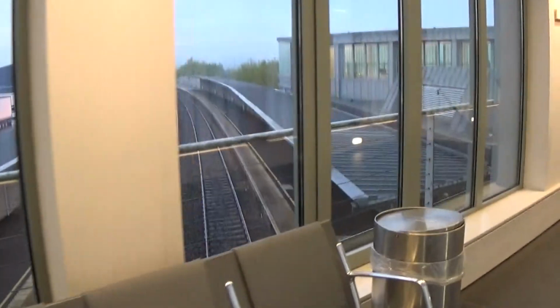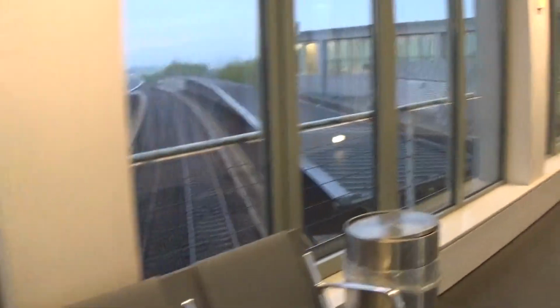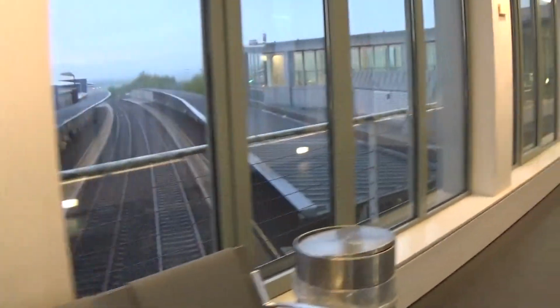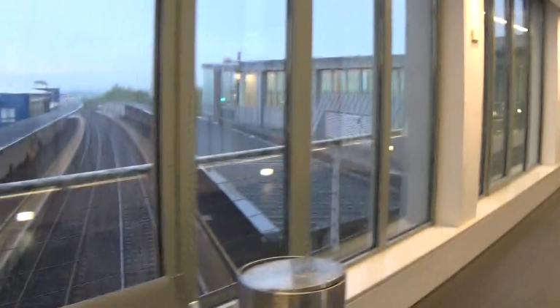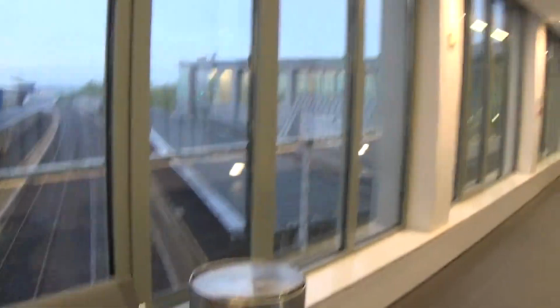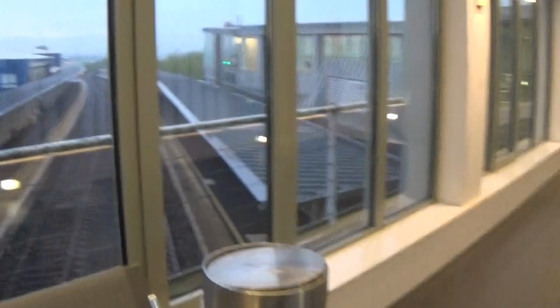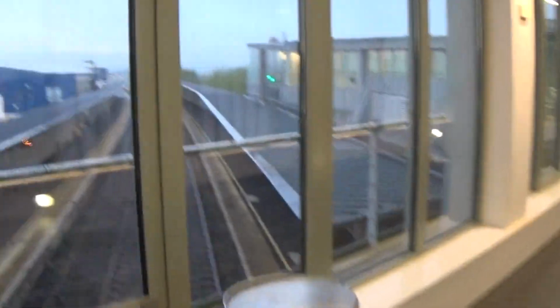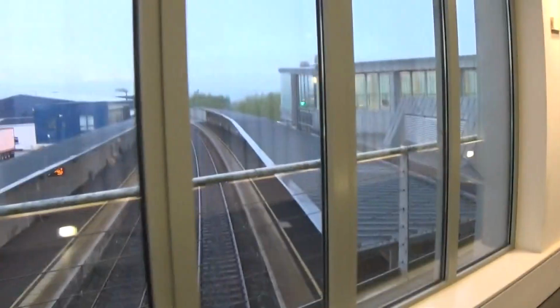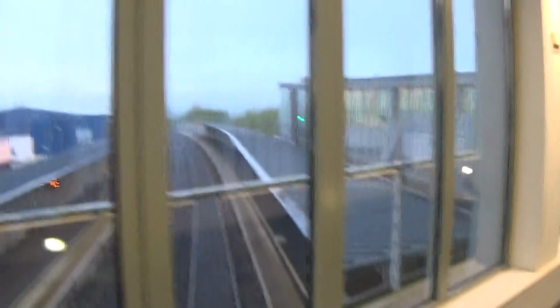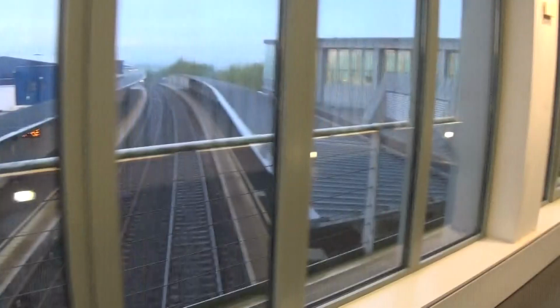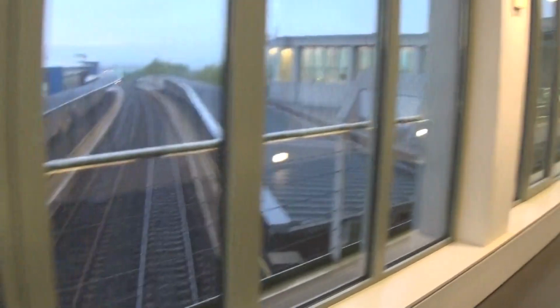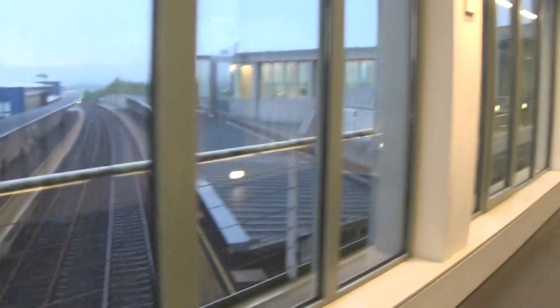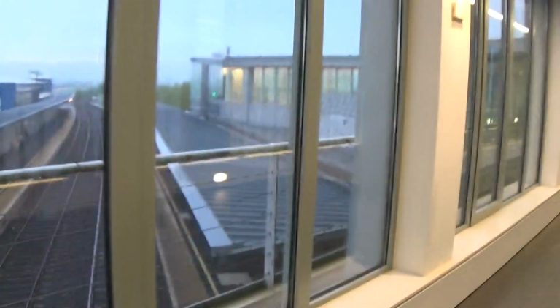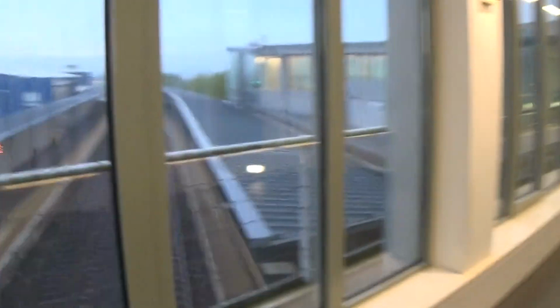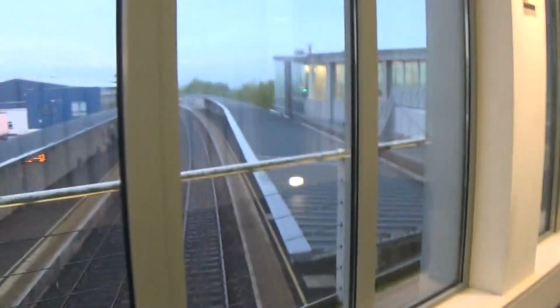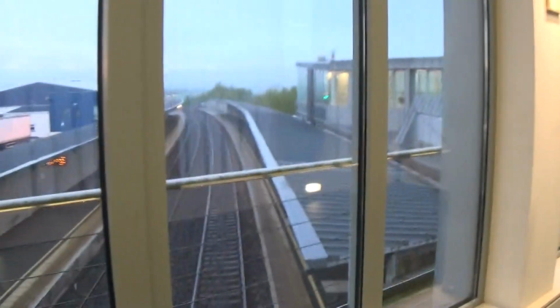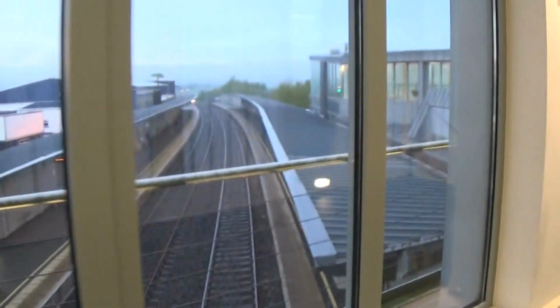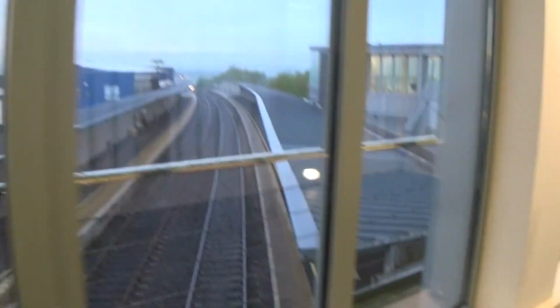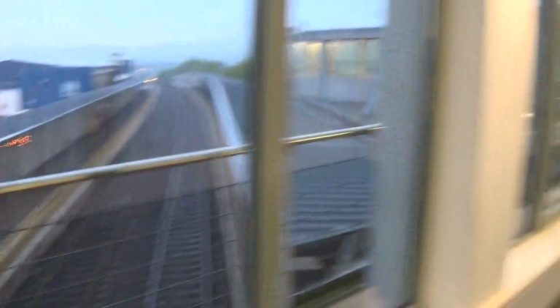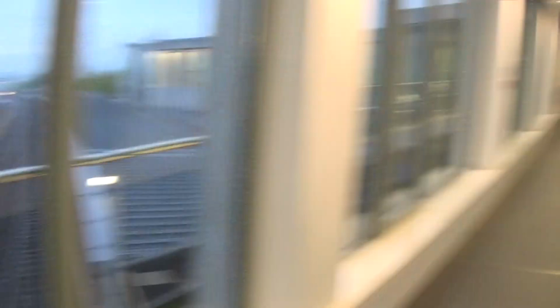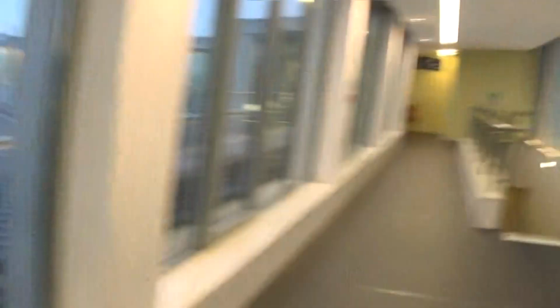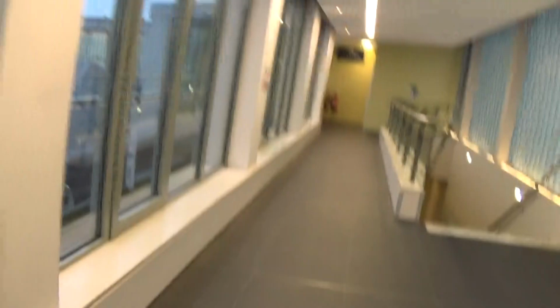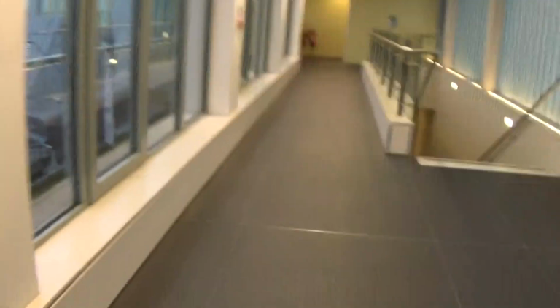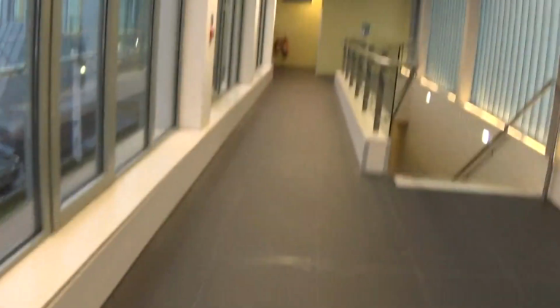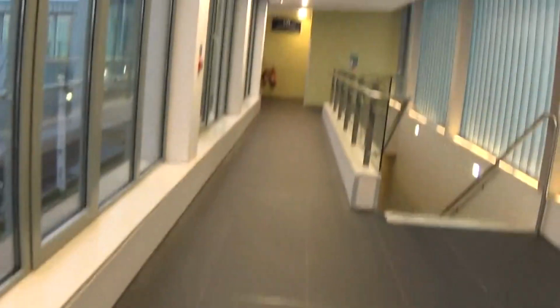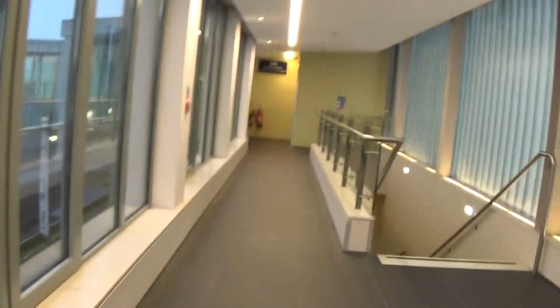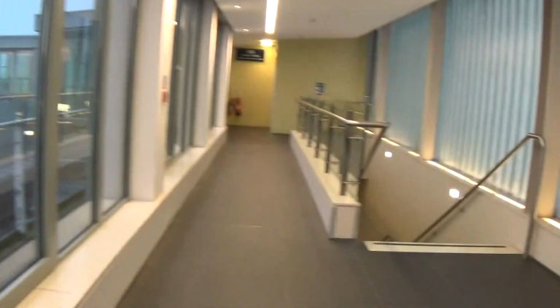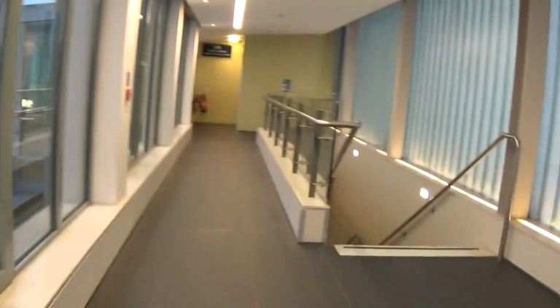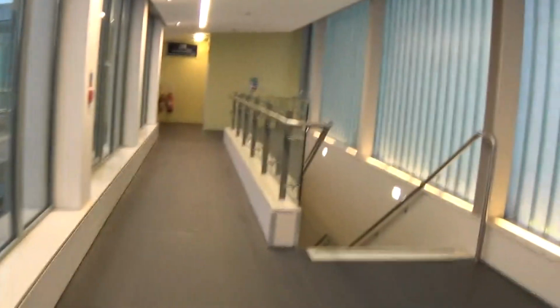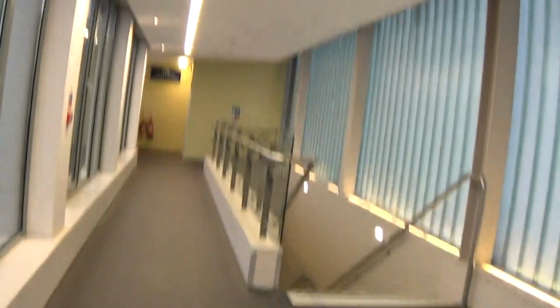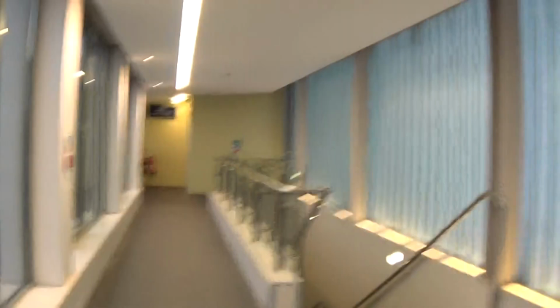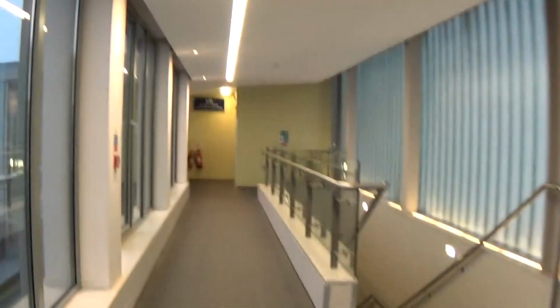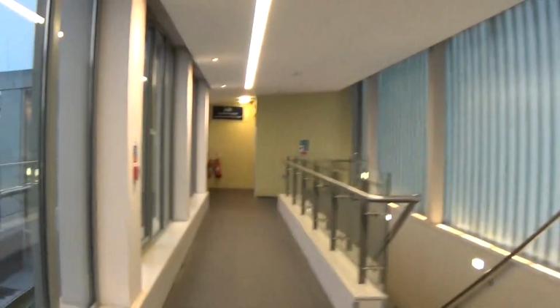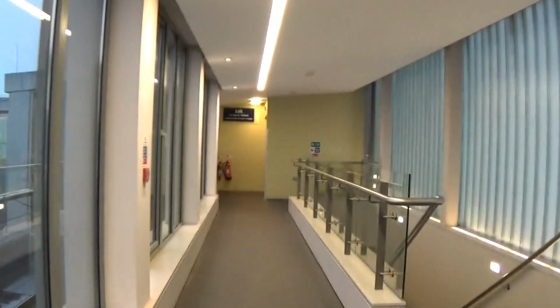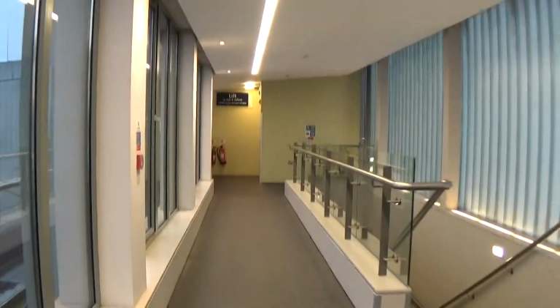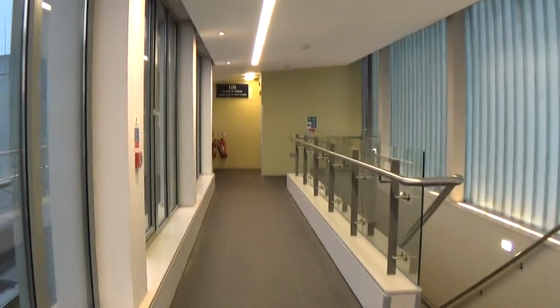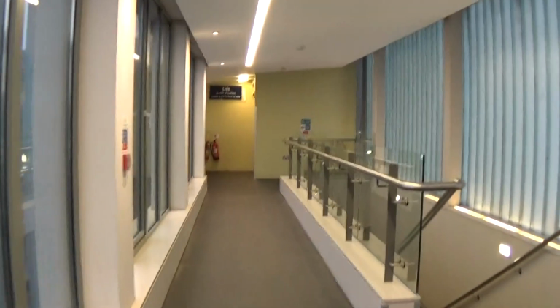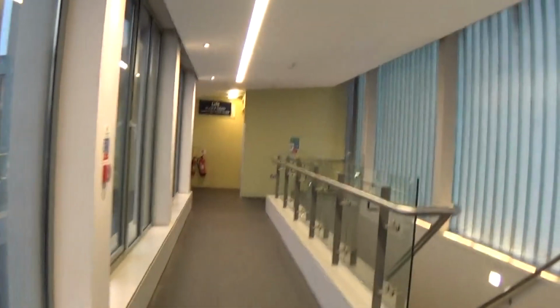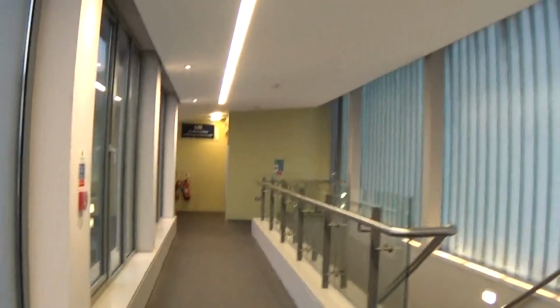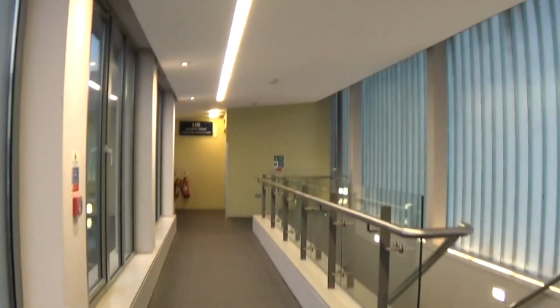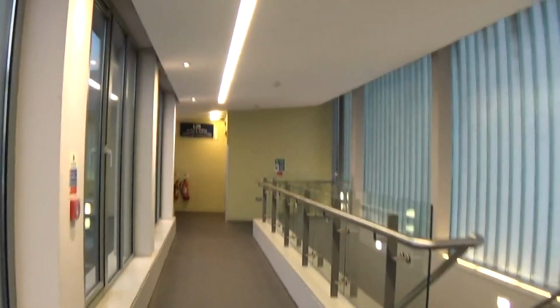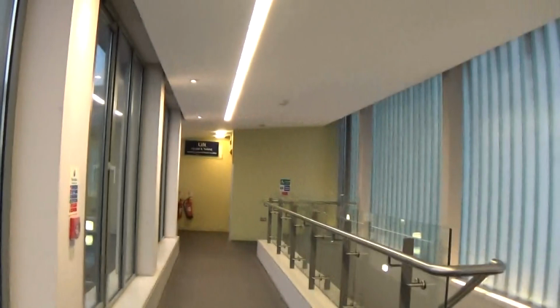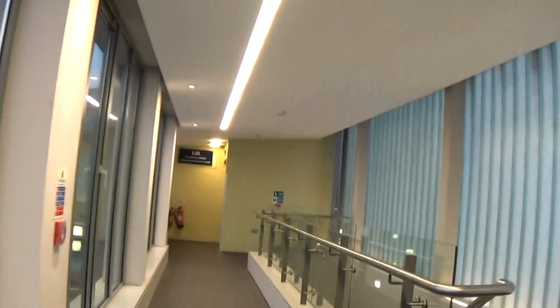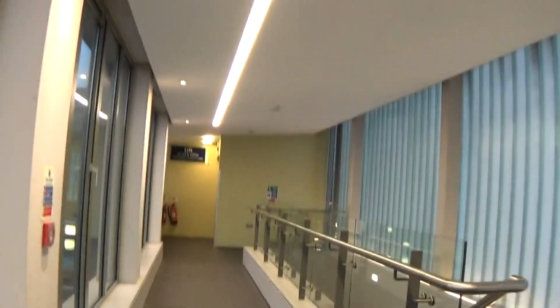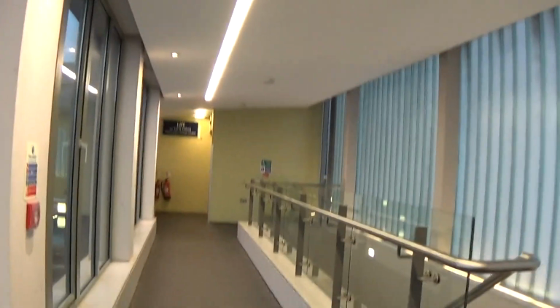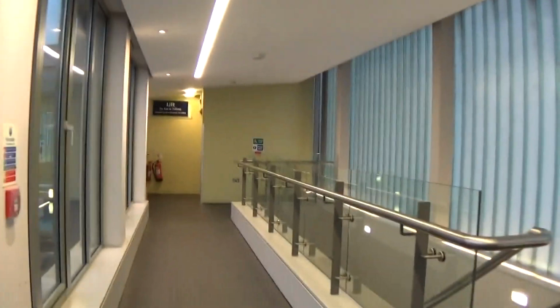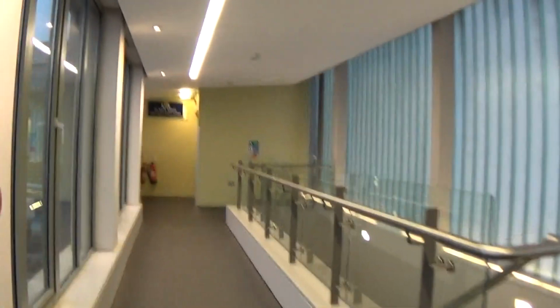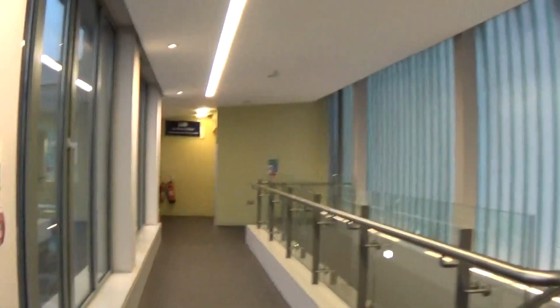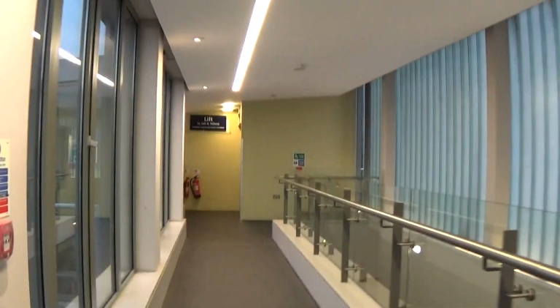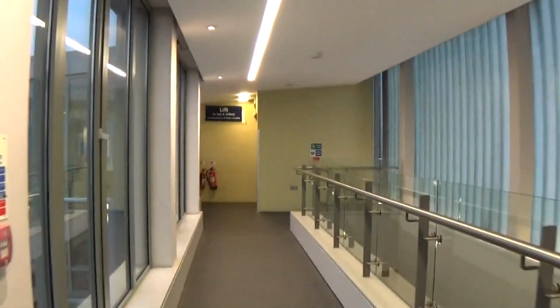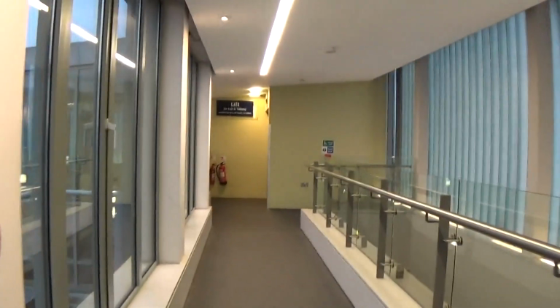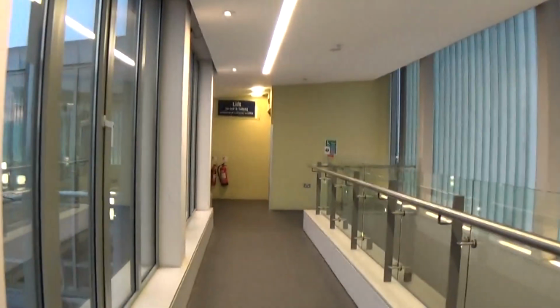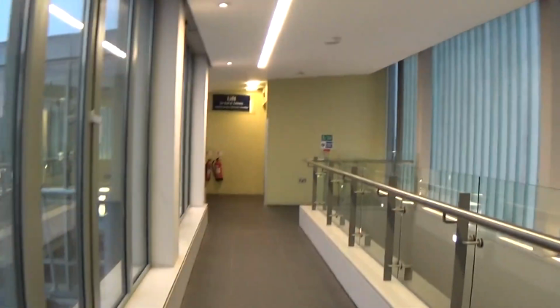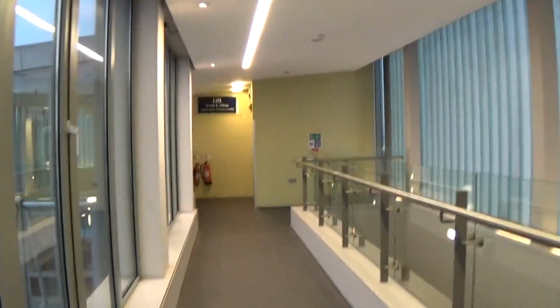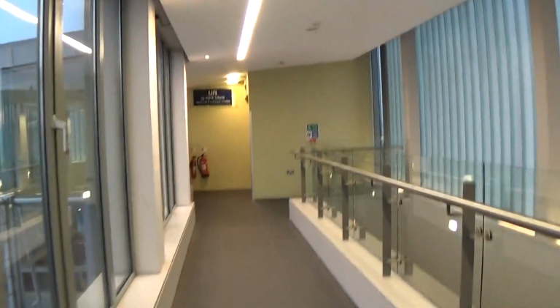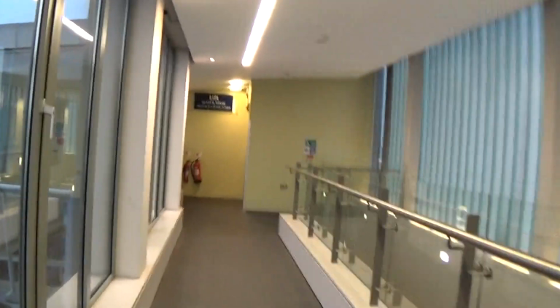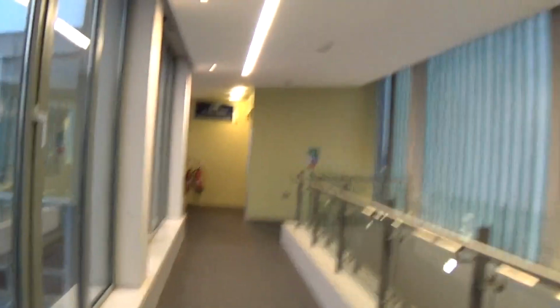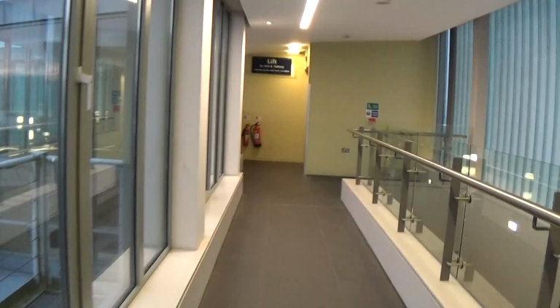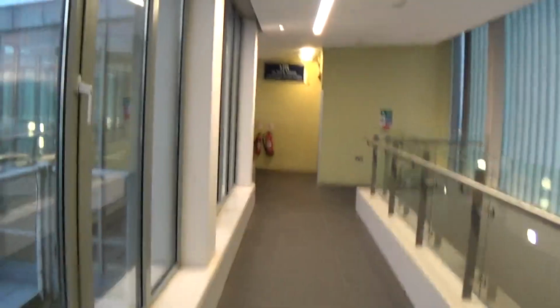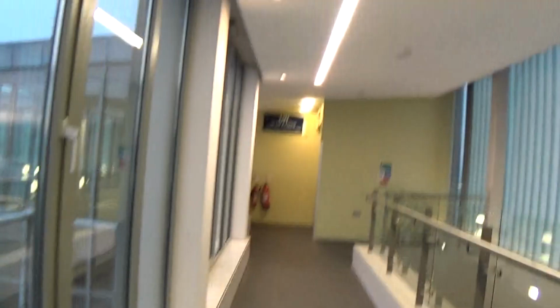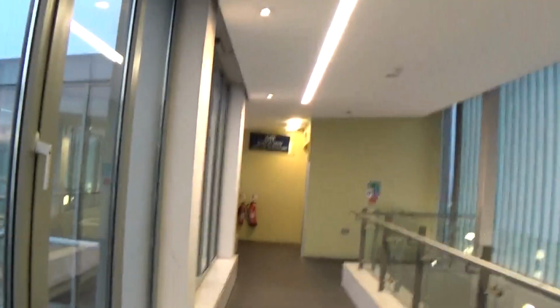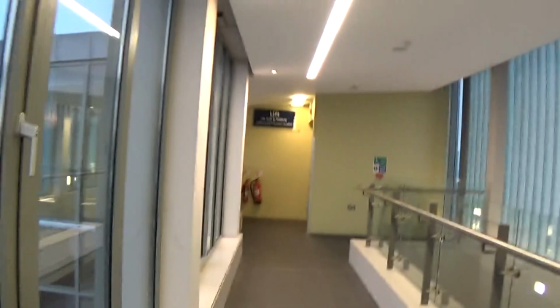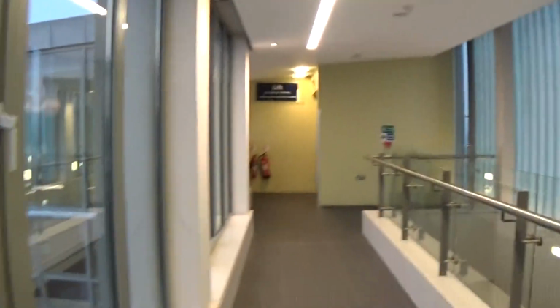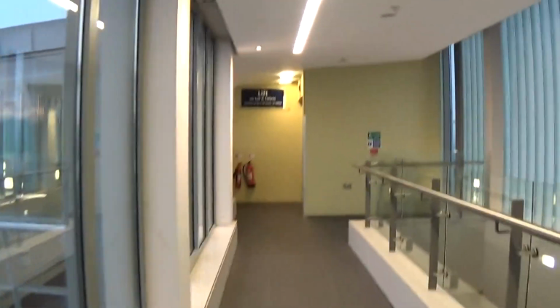I don't see any train. Security camera up there. This is lift 1.